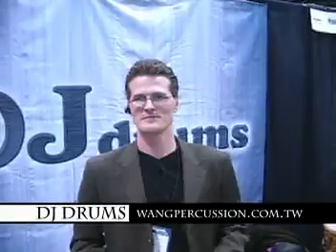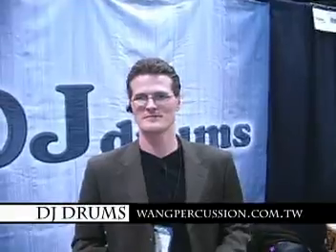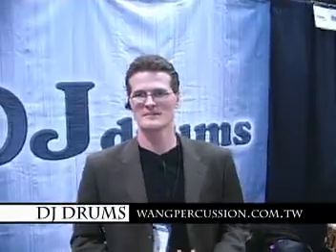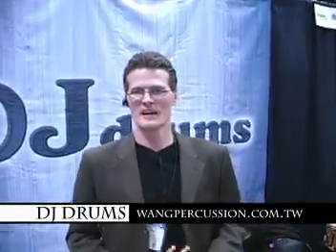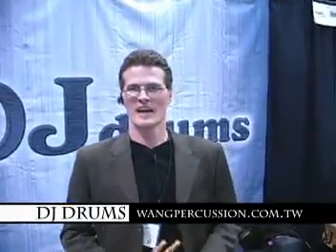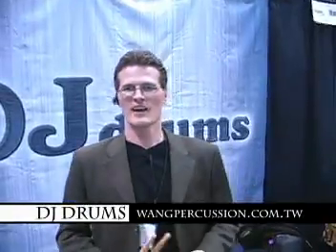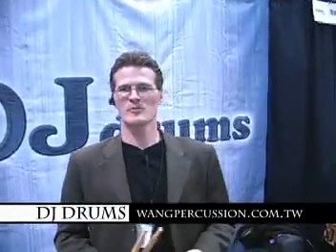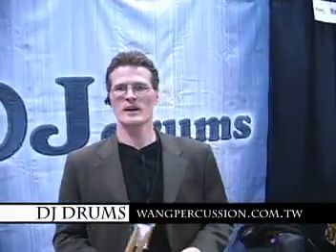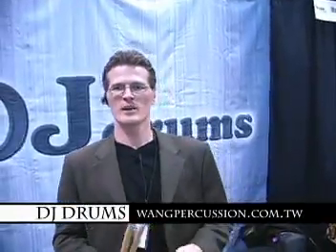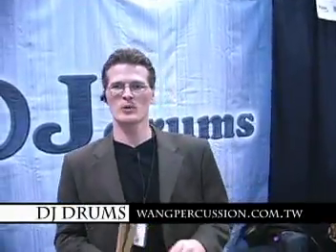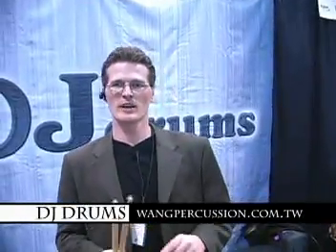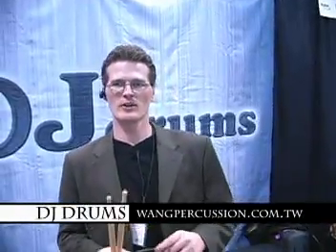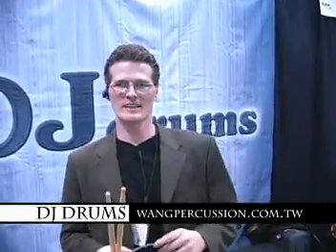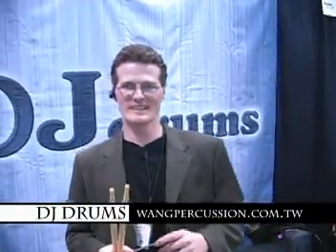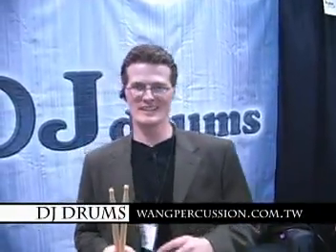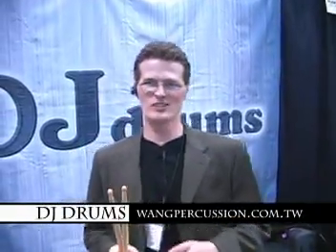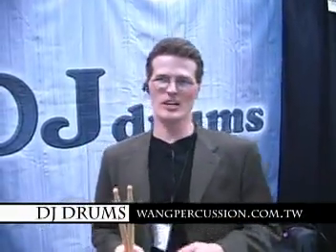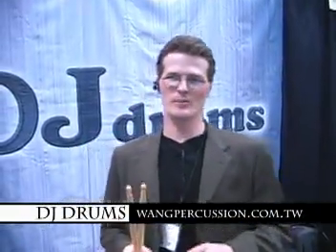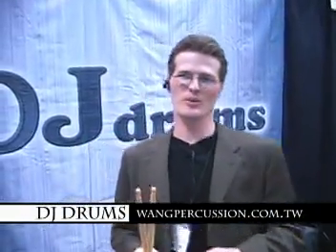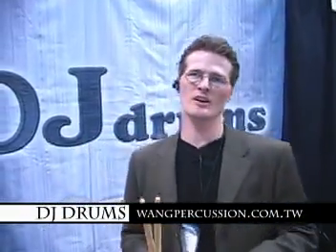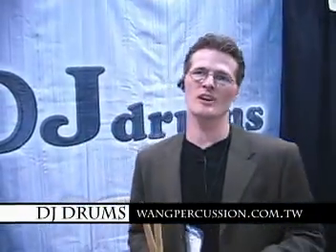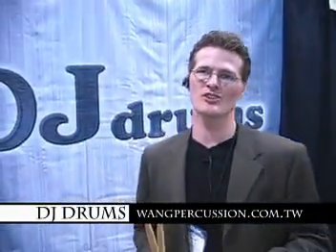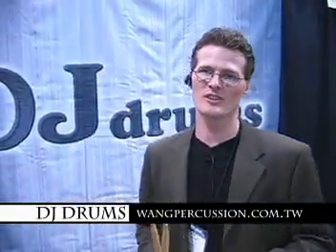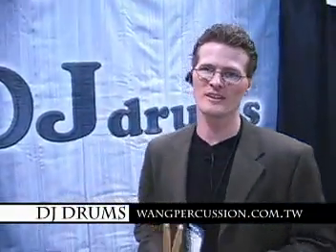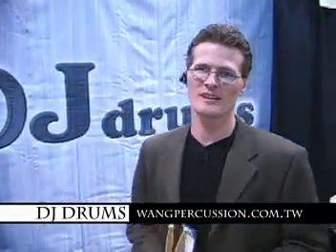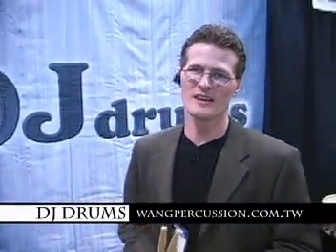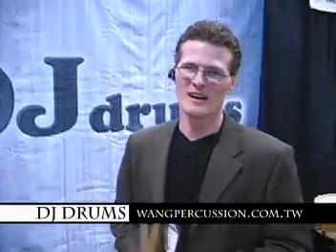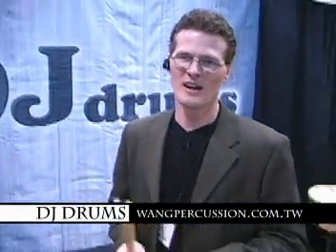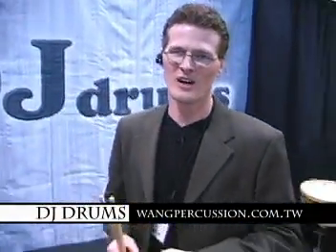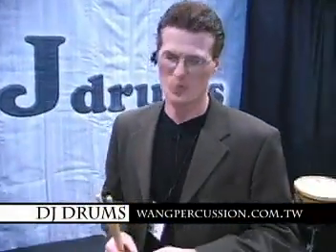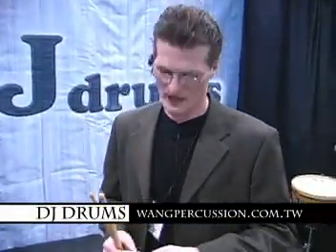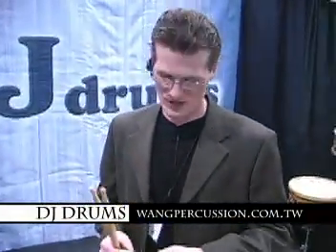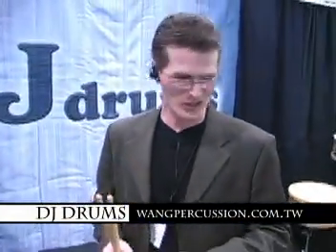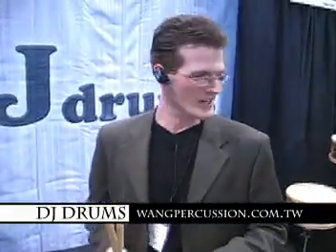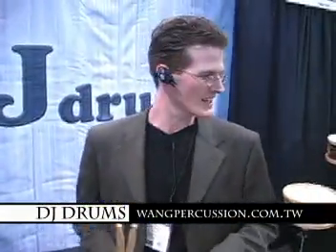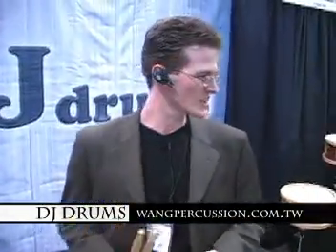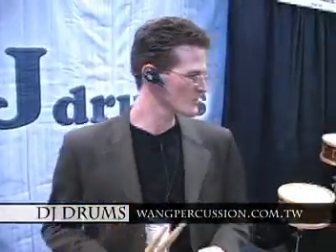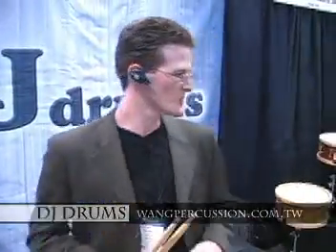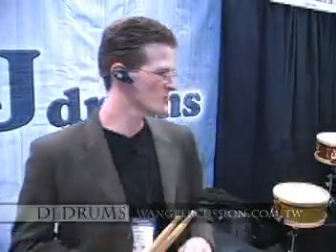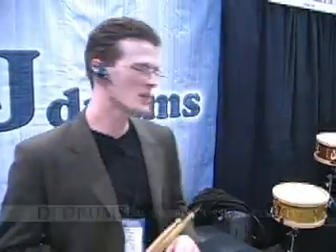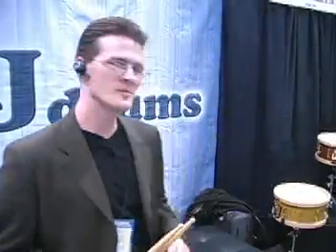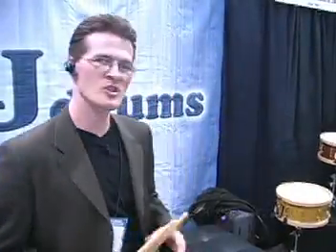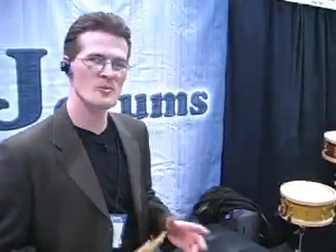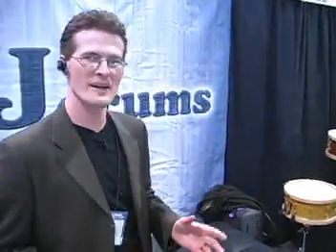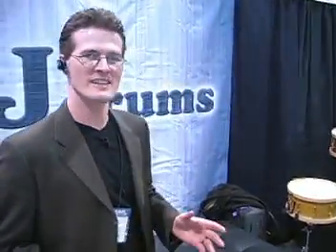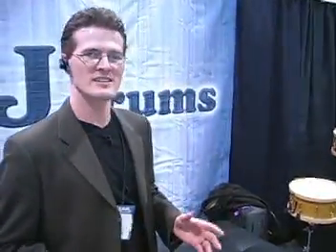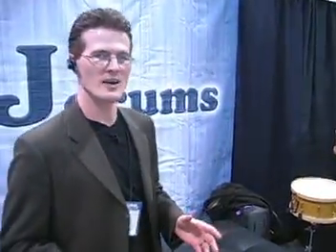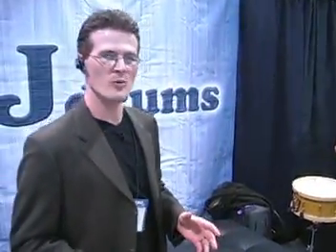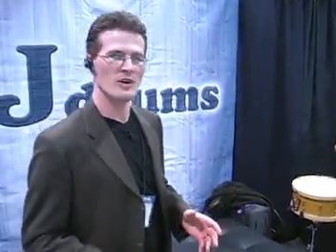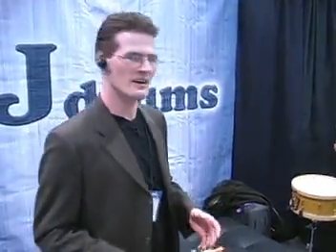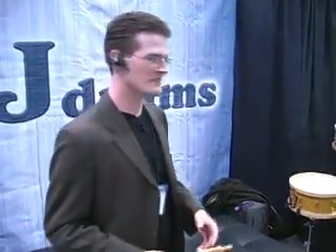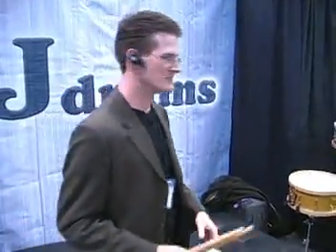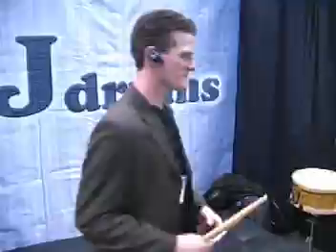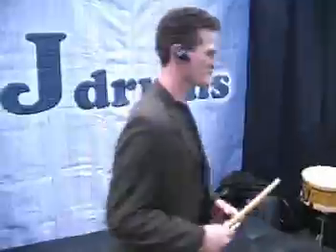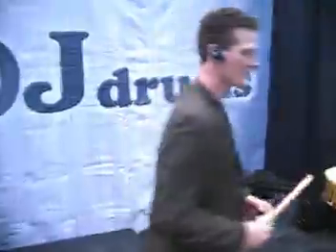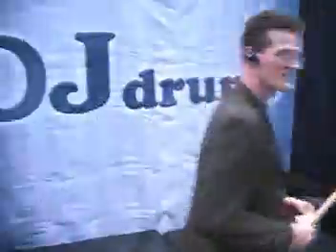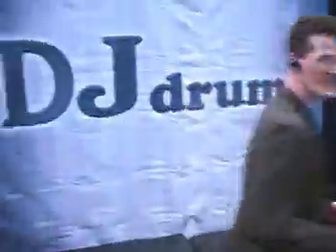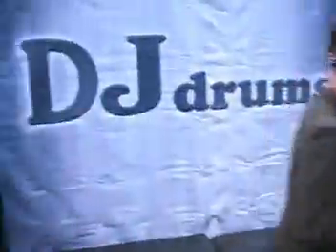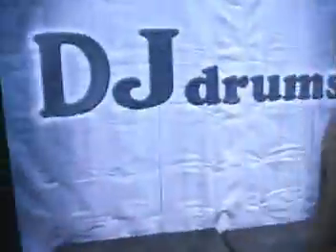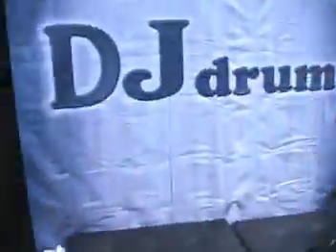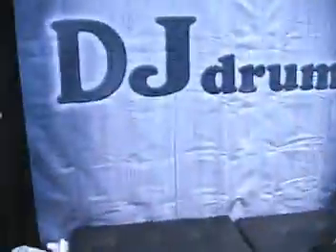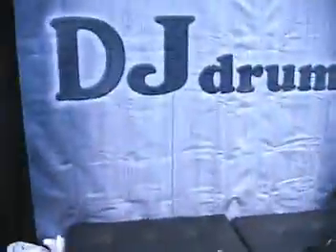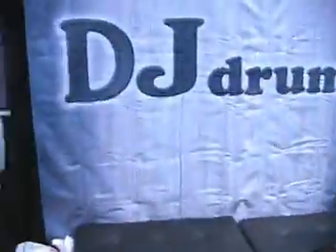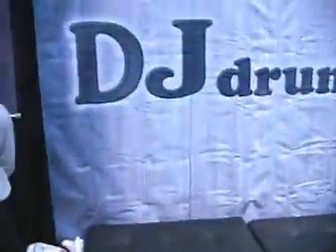Hey everybody, we're here at DJ Percussion. We're actually checking out some new drums that are made in Taiwan. Let's take a look at what they got.